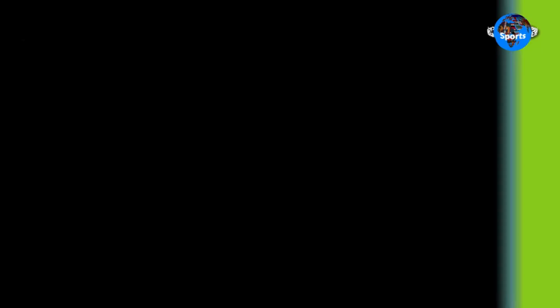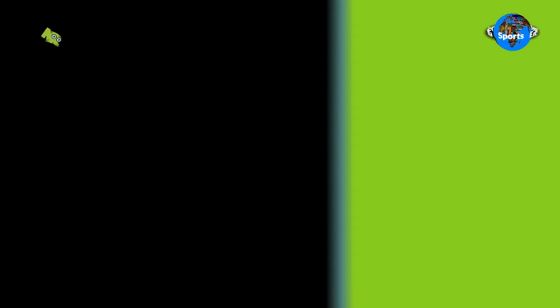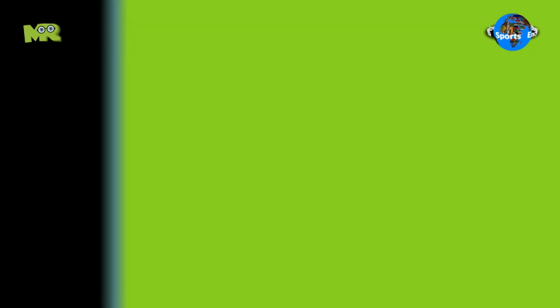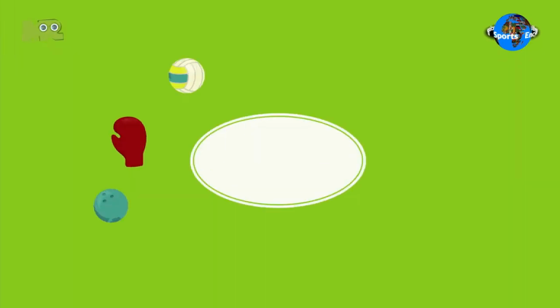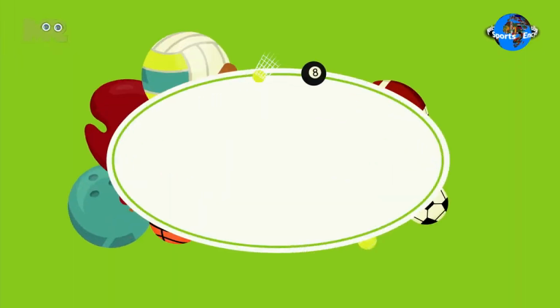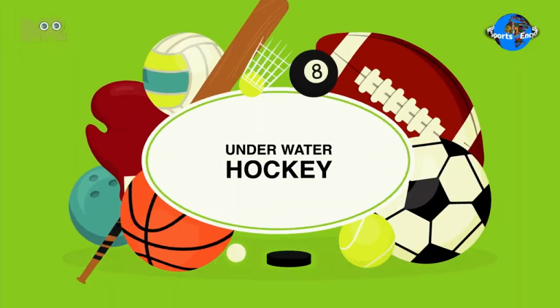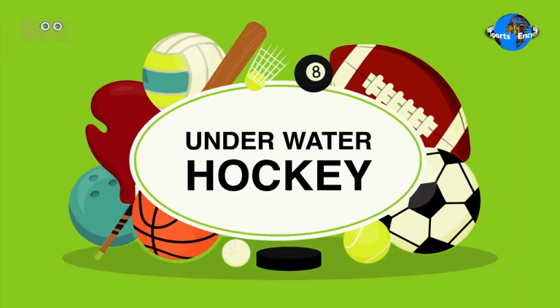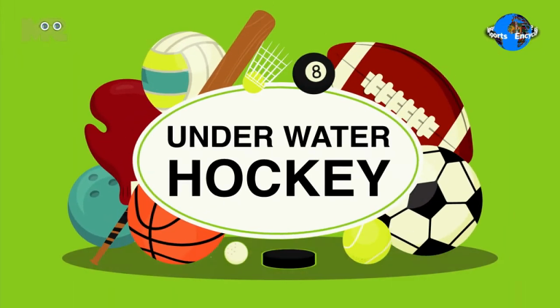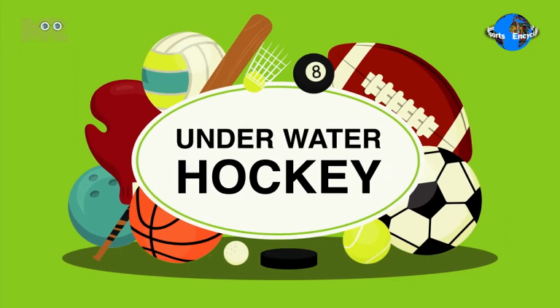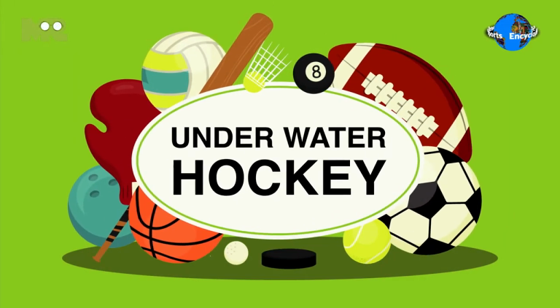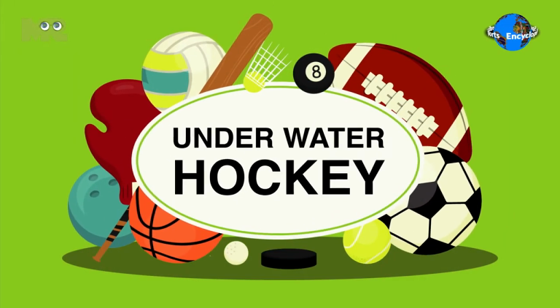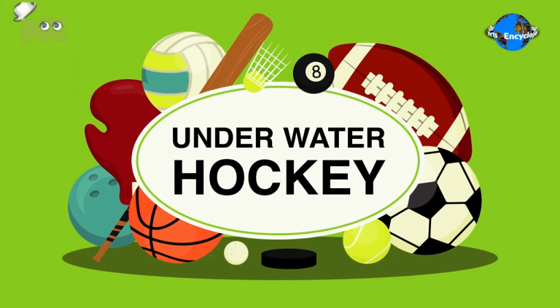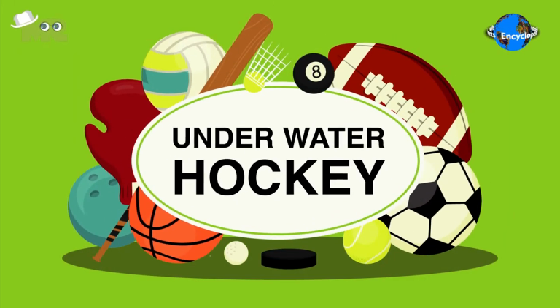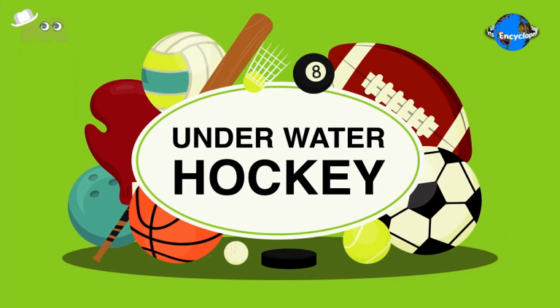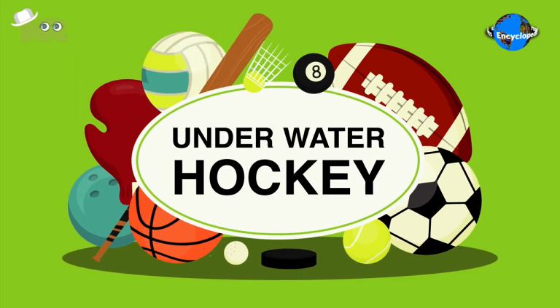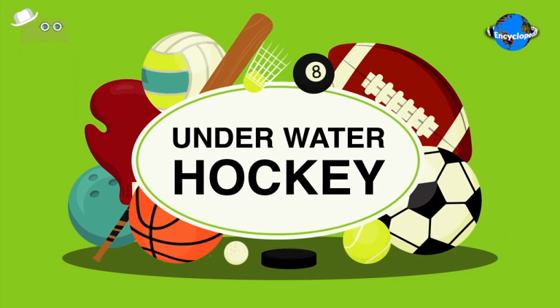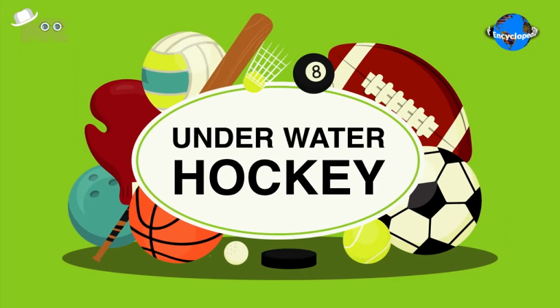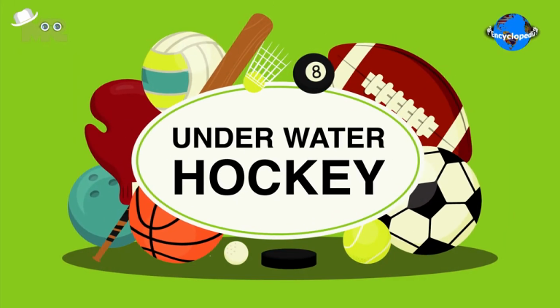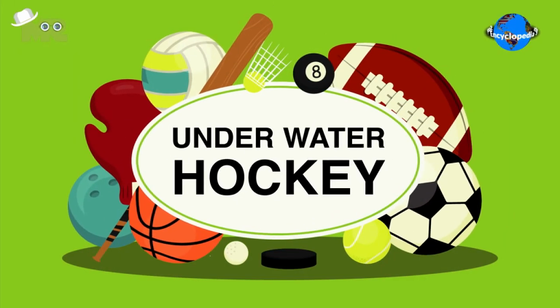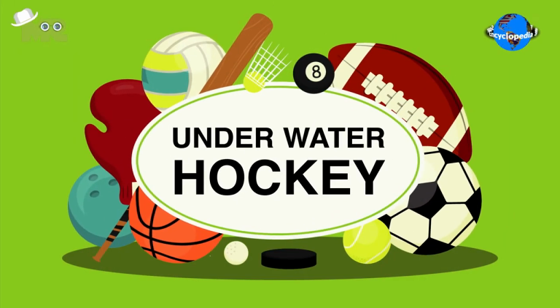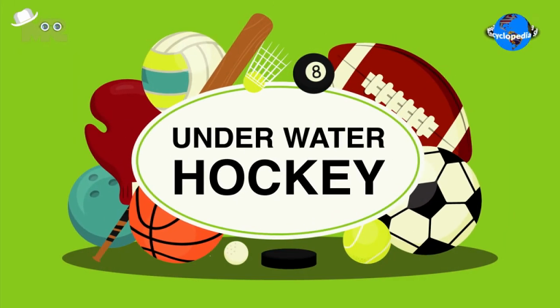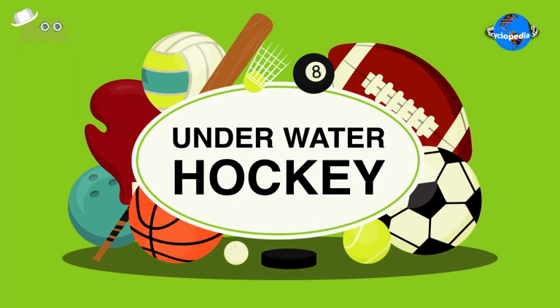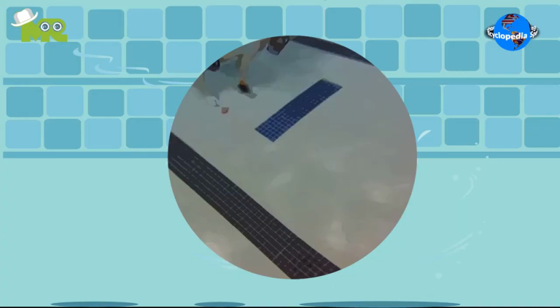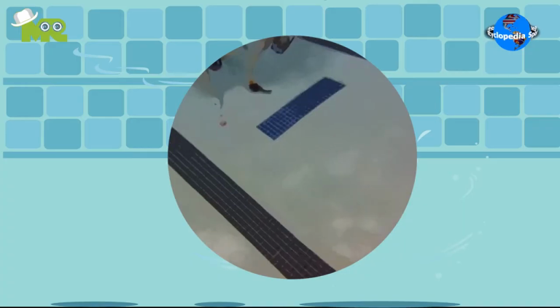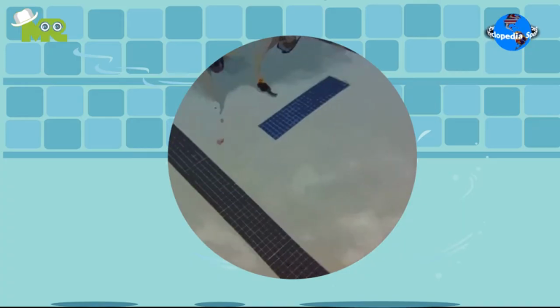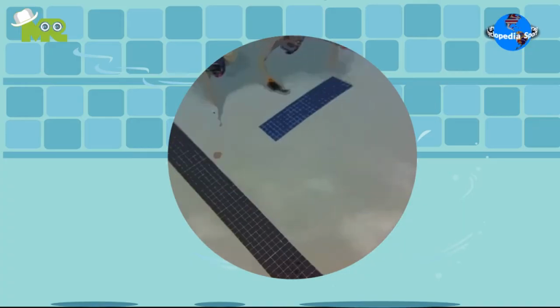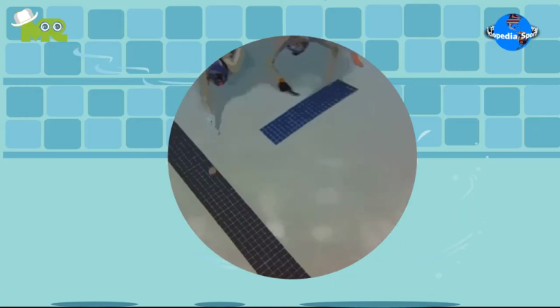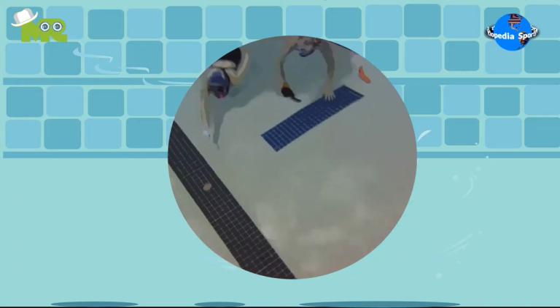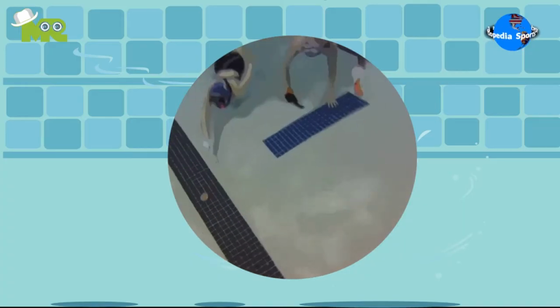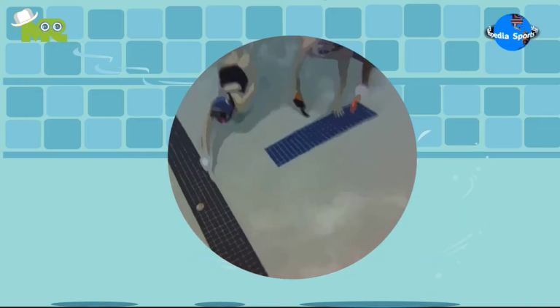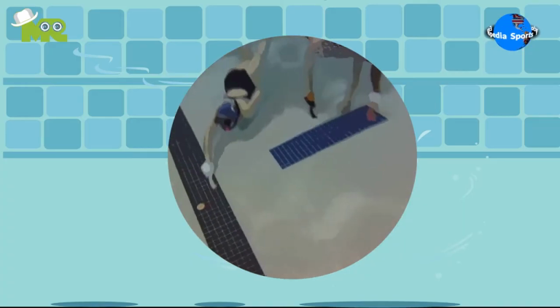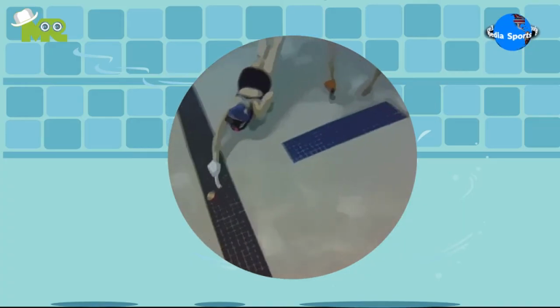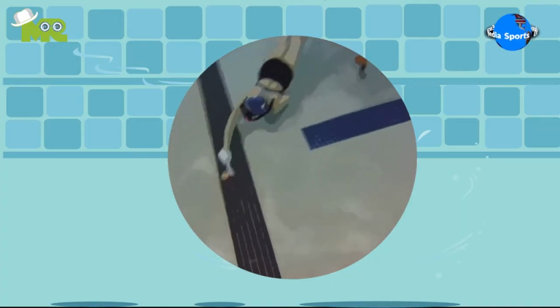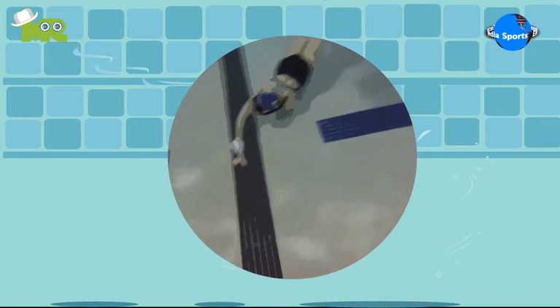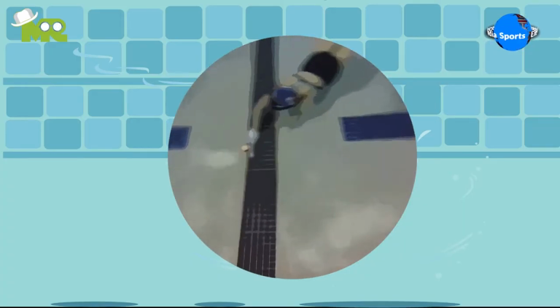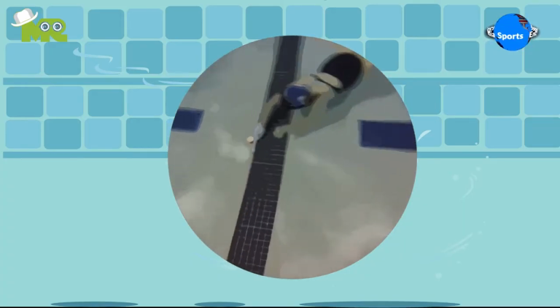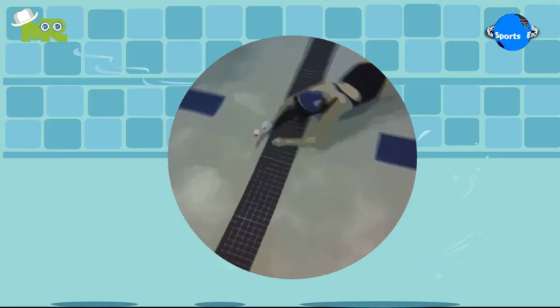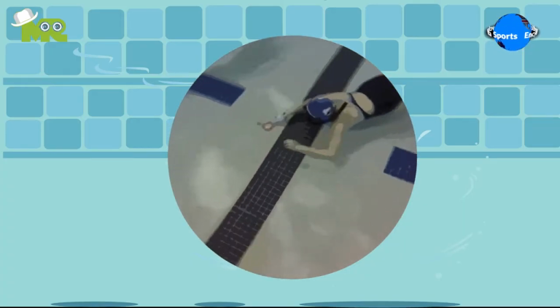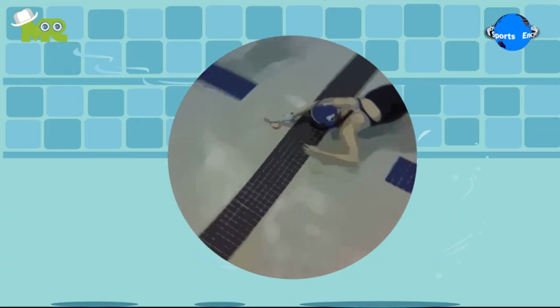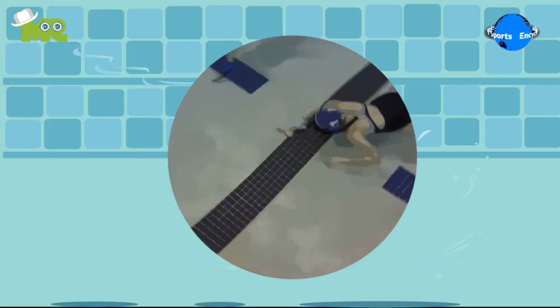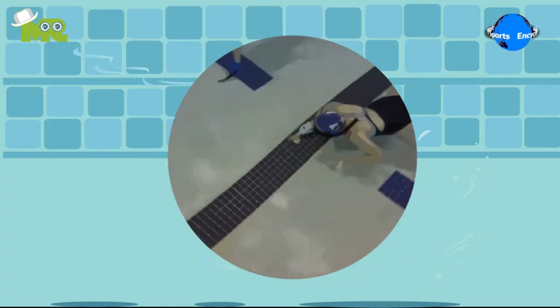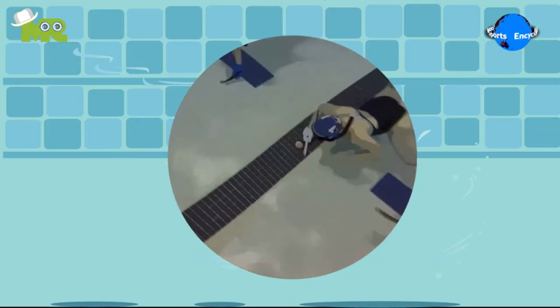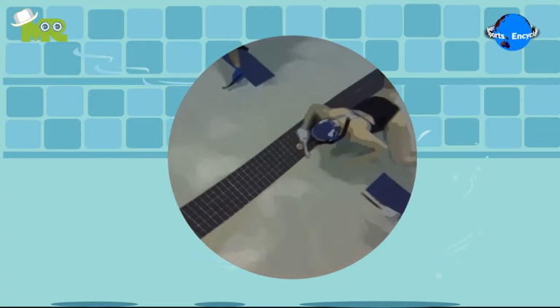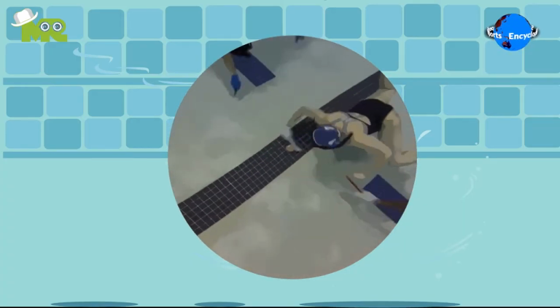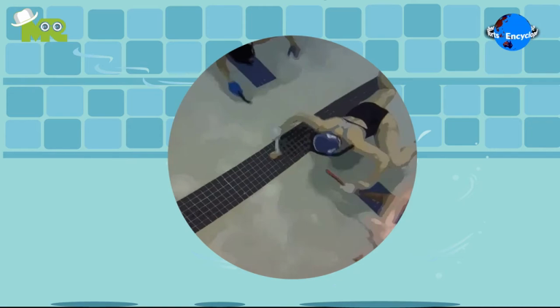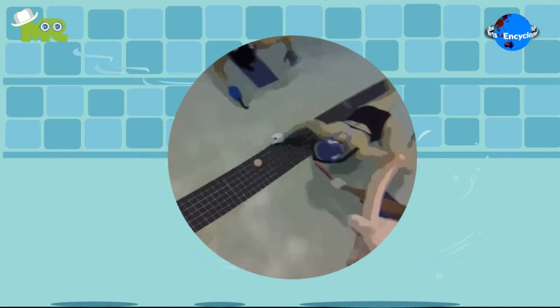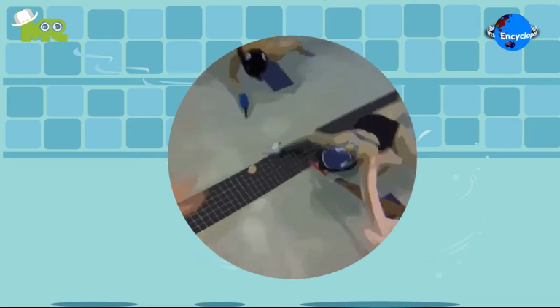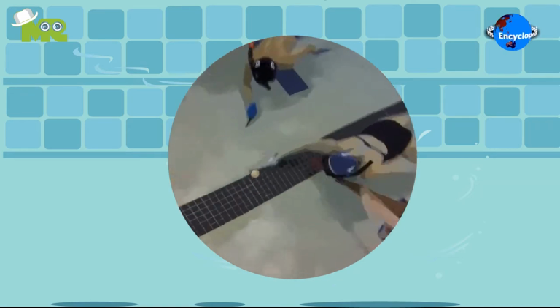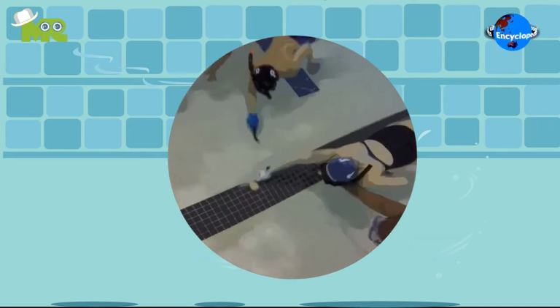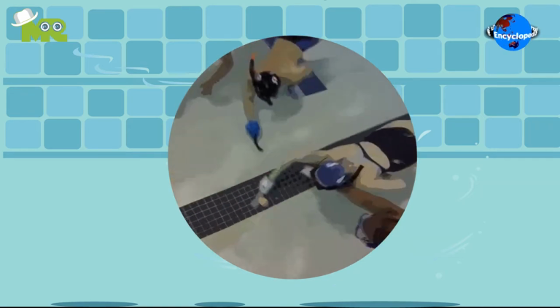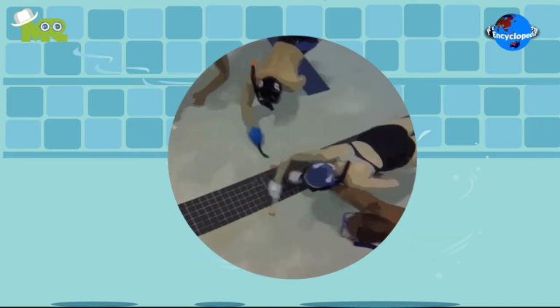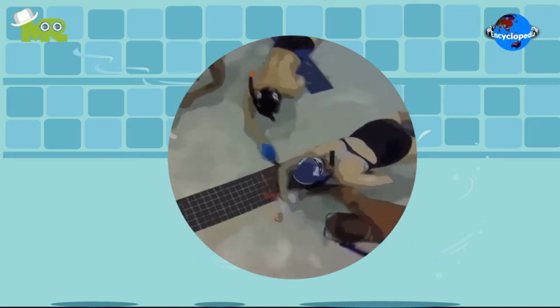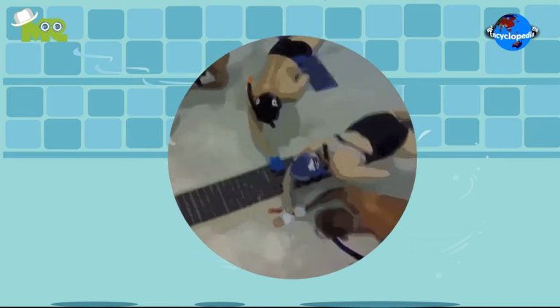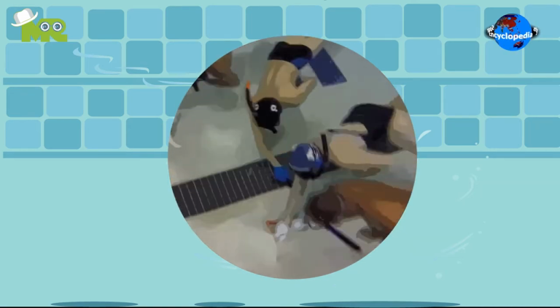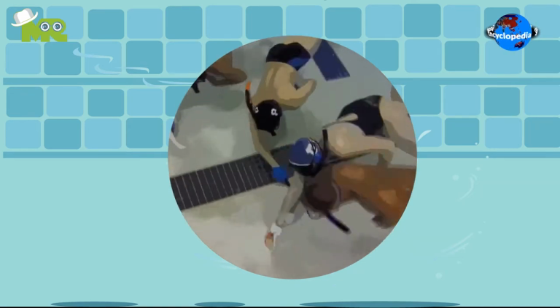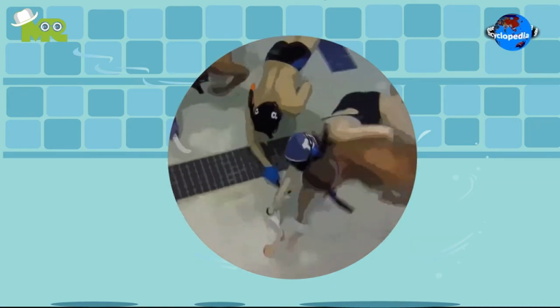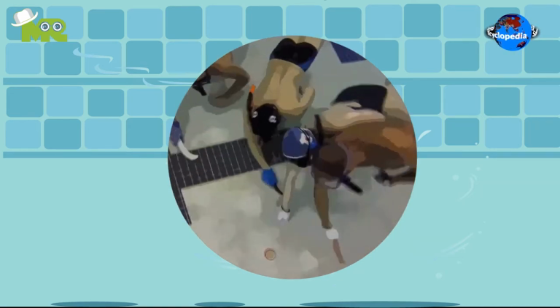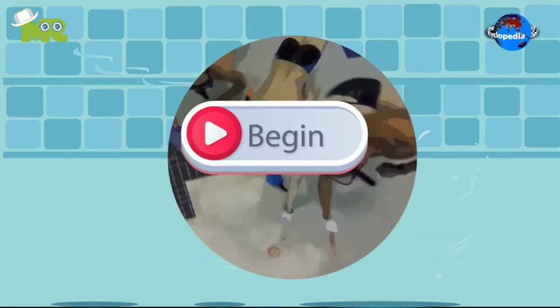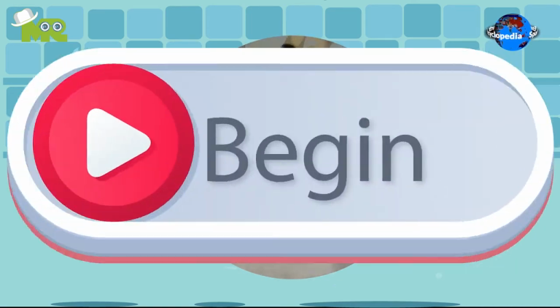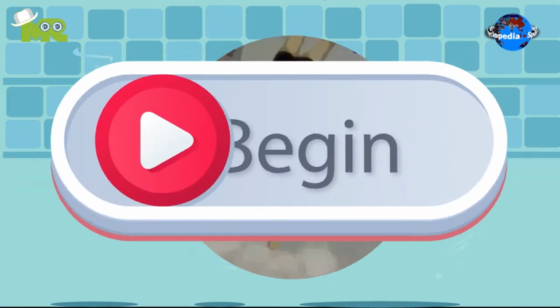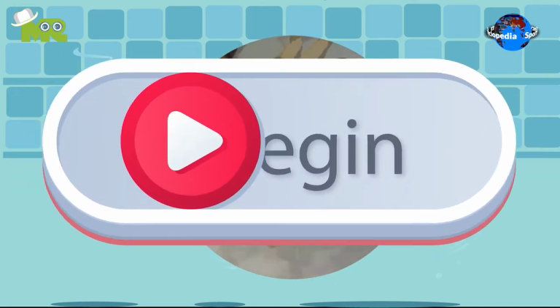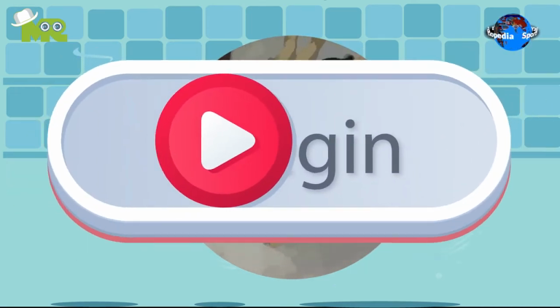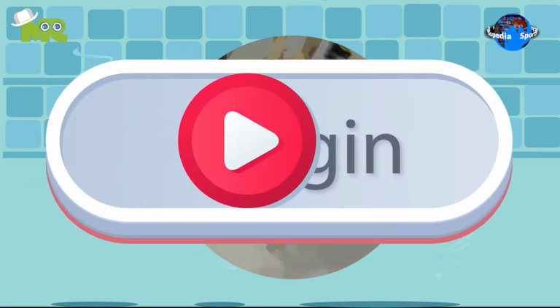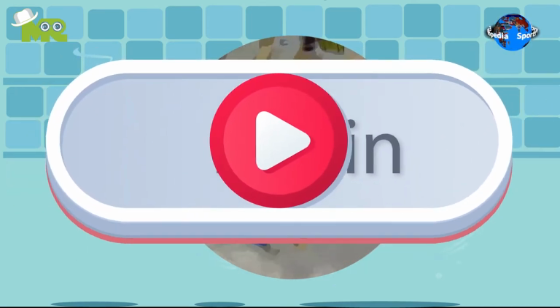Today in our Sports Encyclopedia series, we'll talk about underwater hockey, so let's begin.